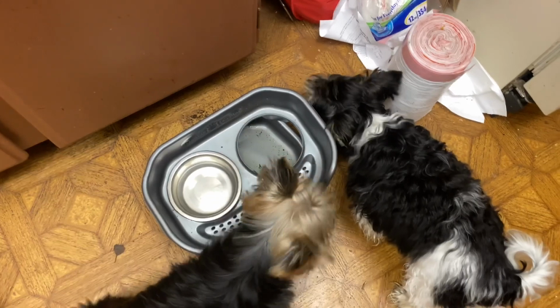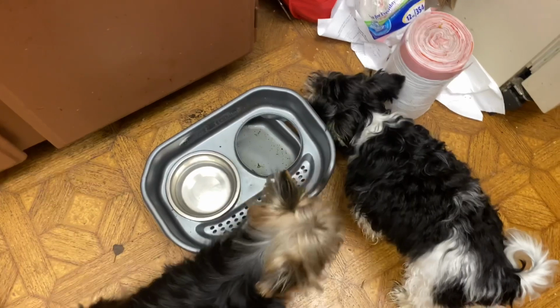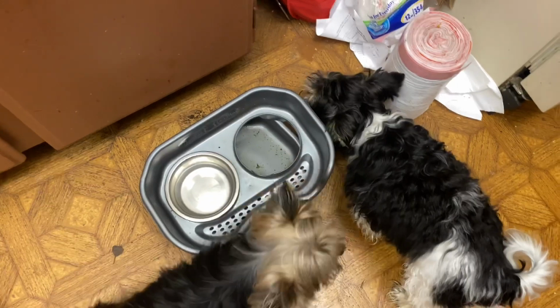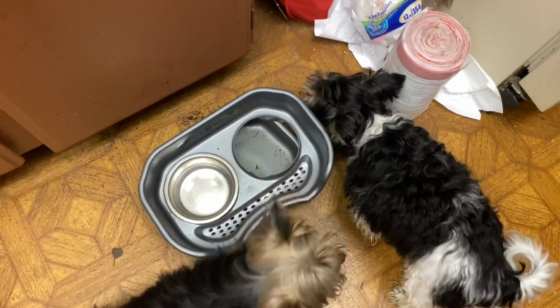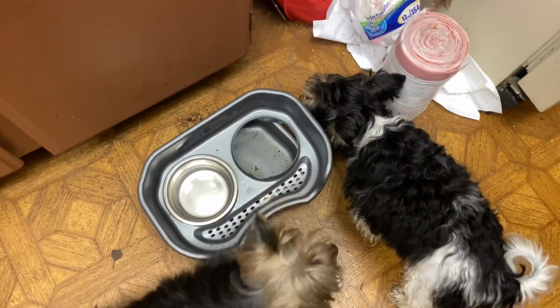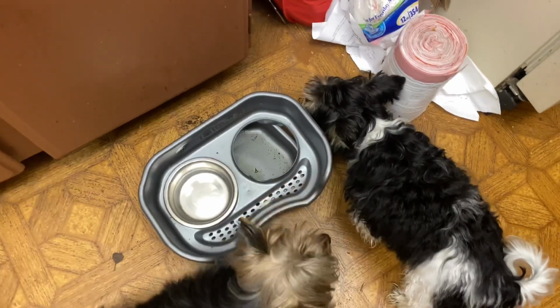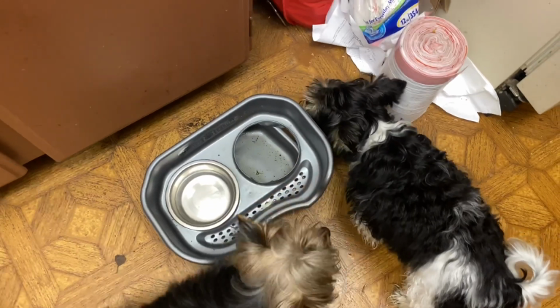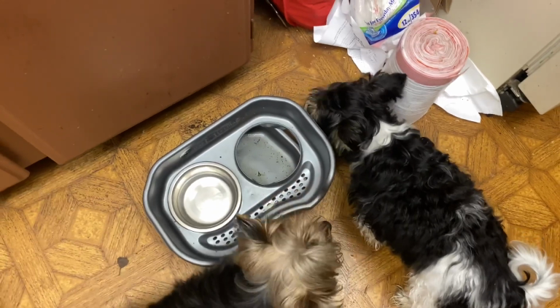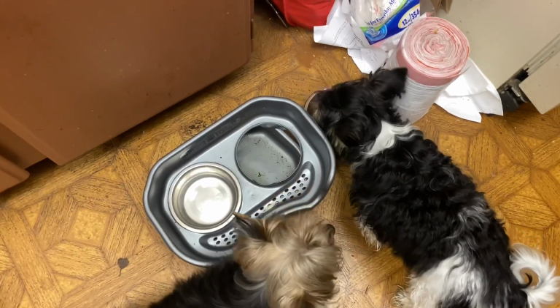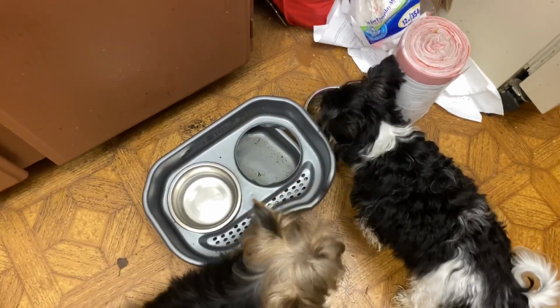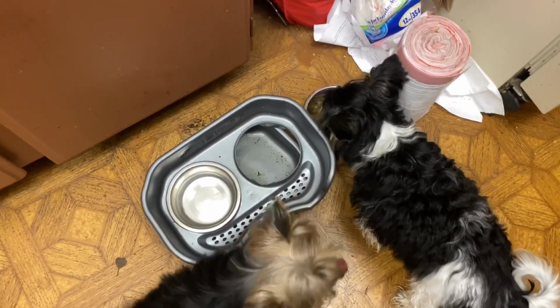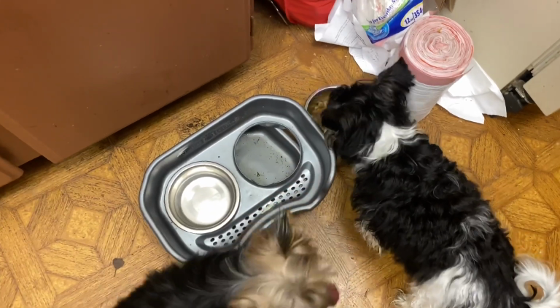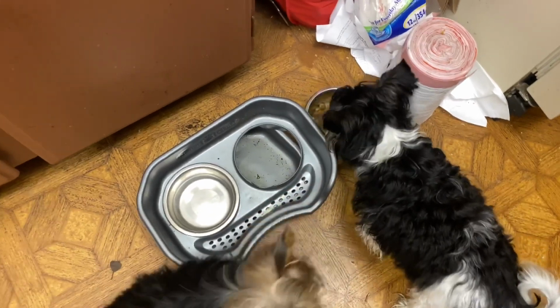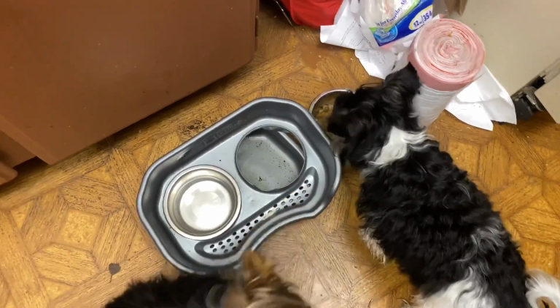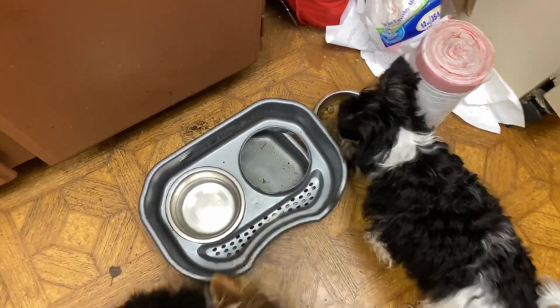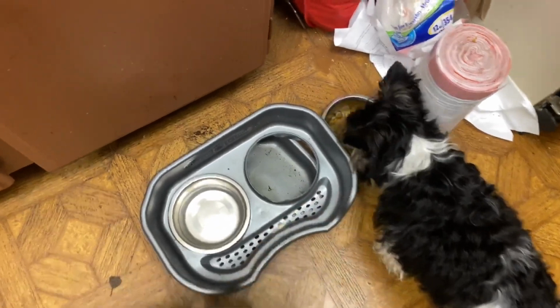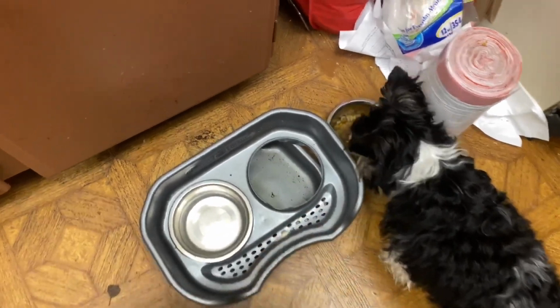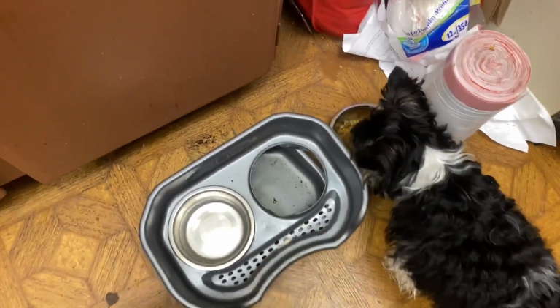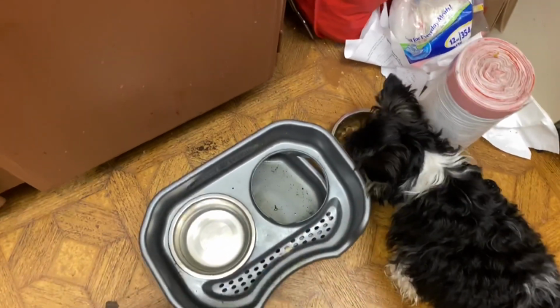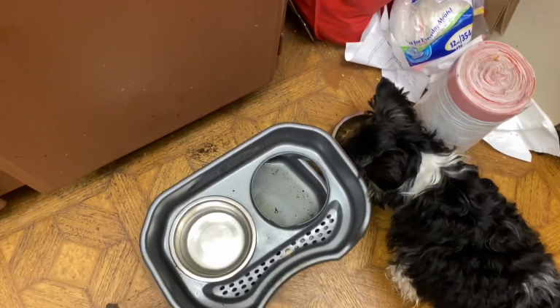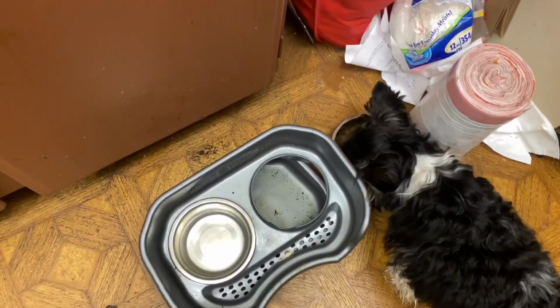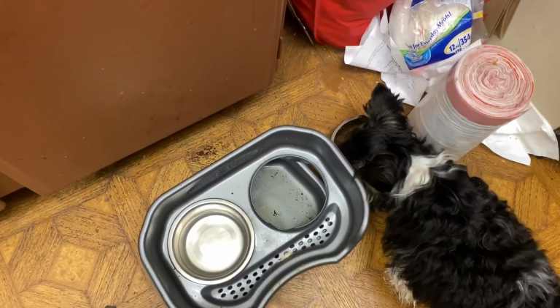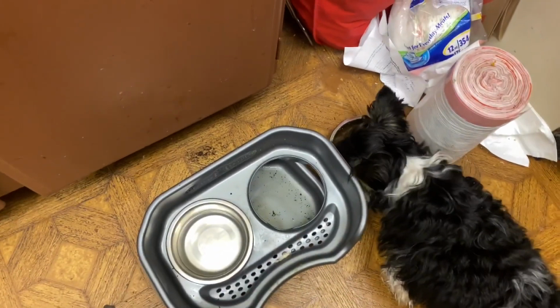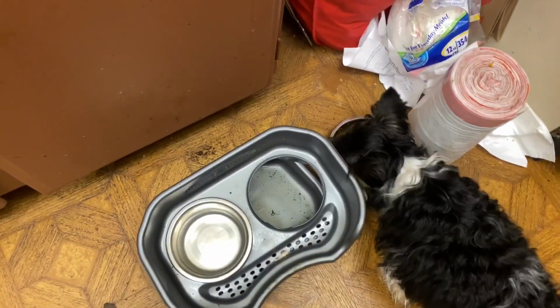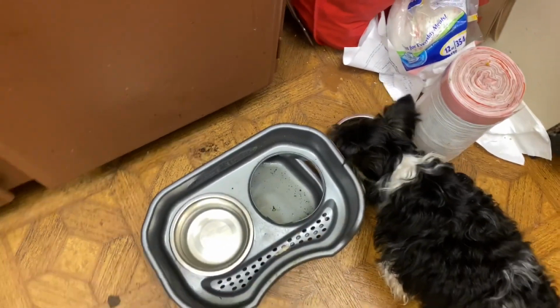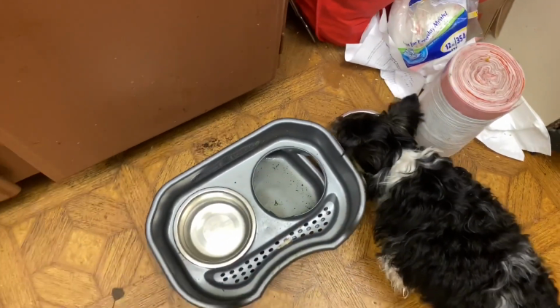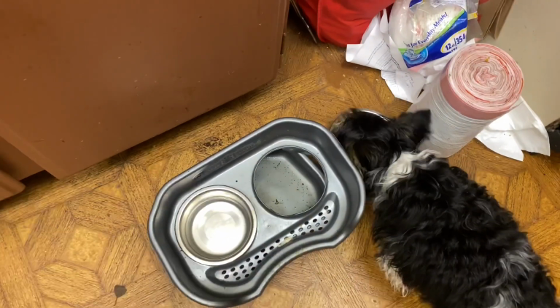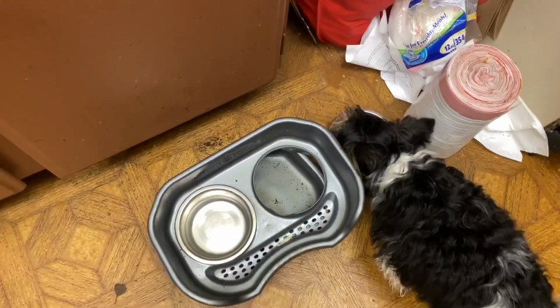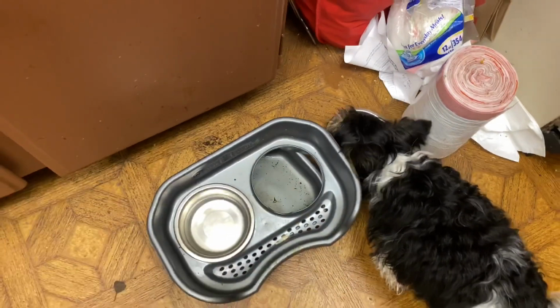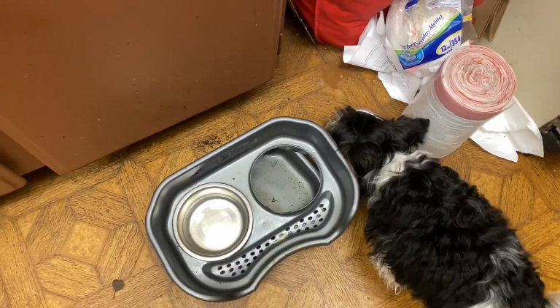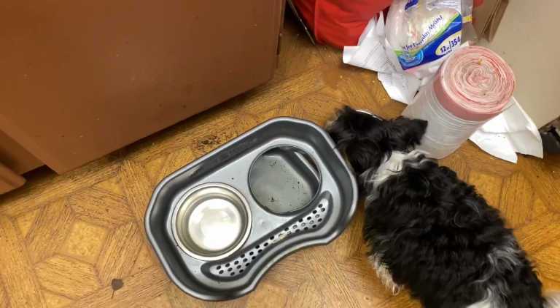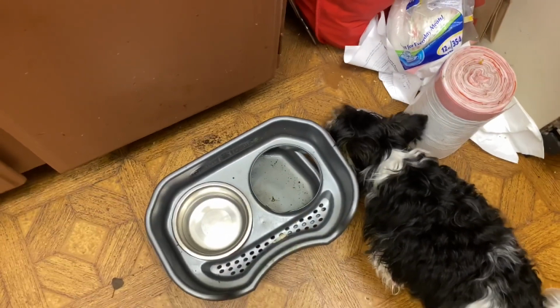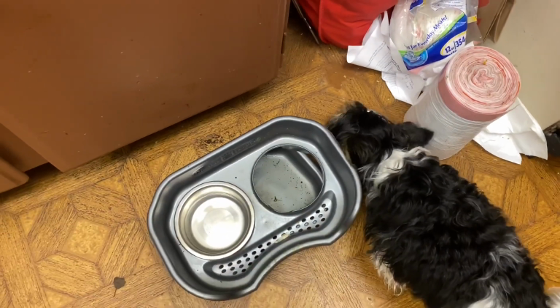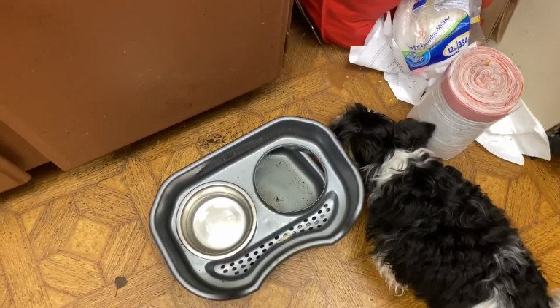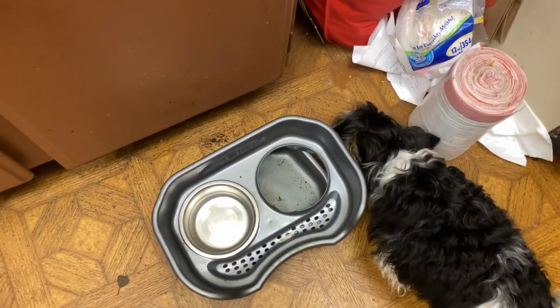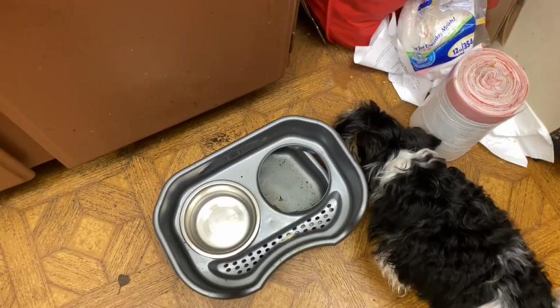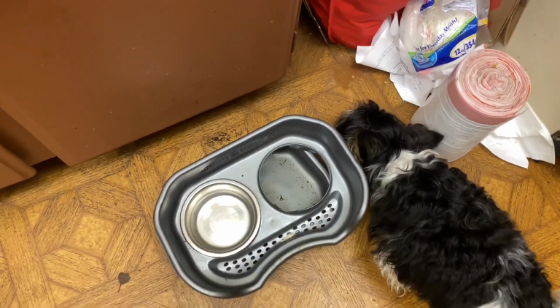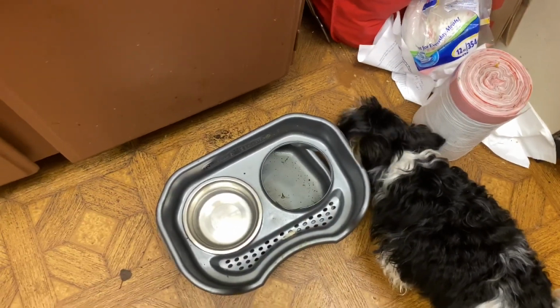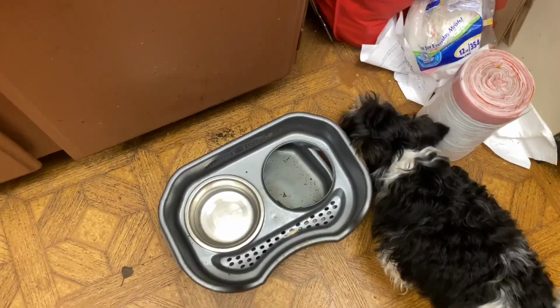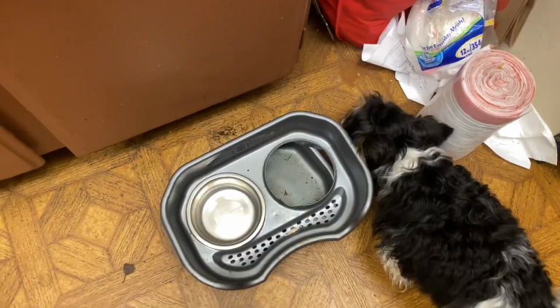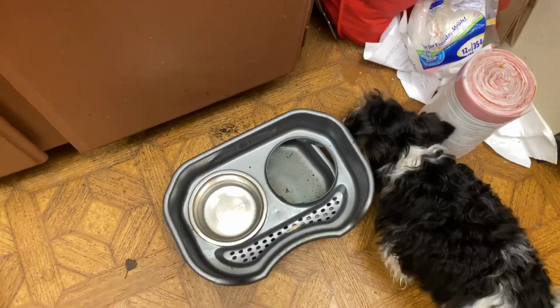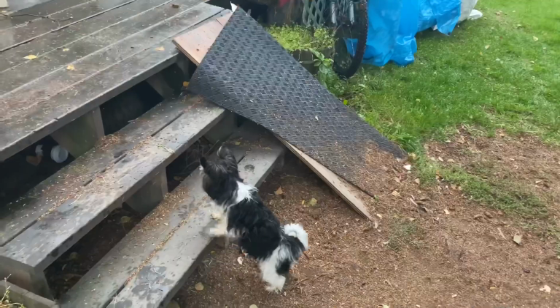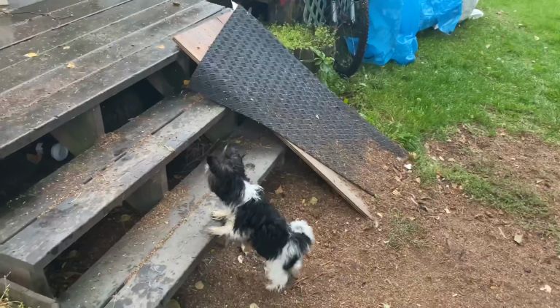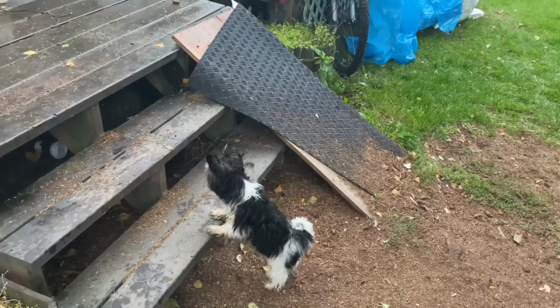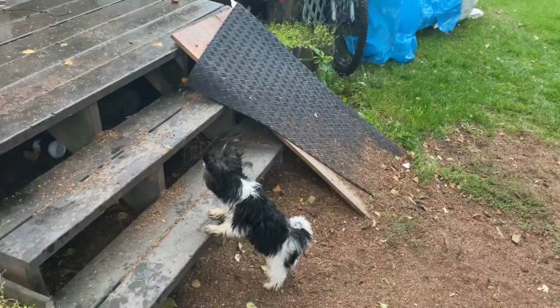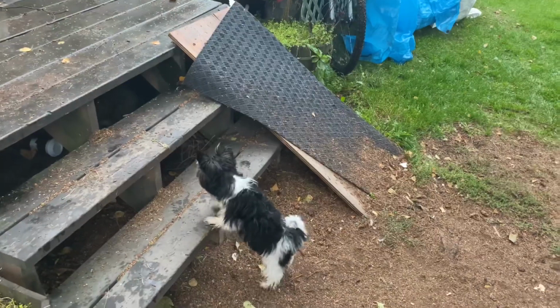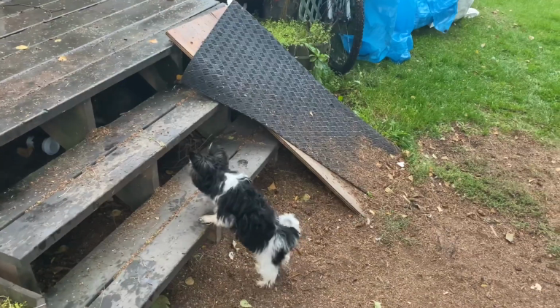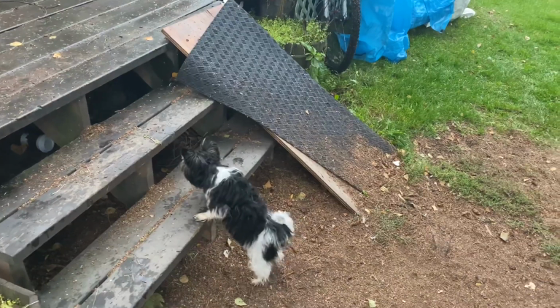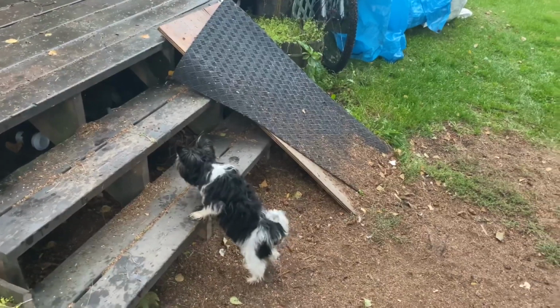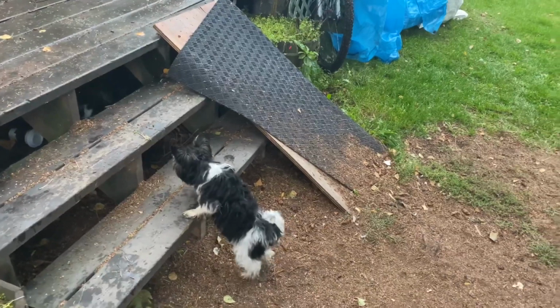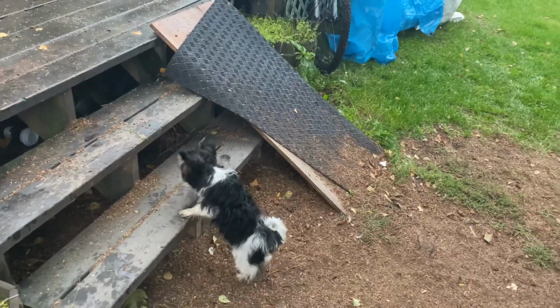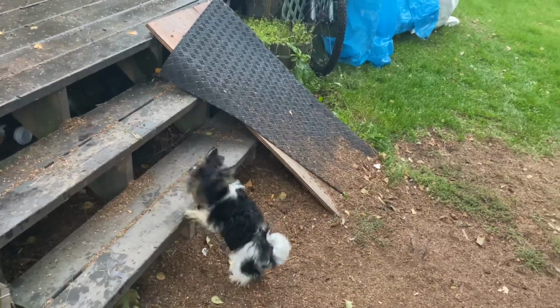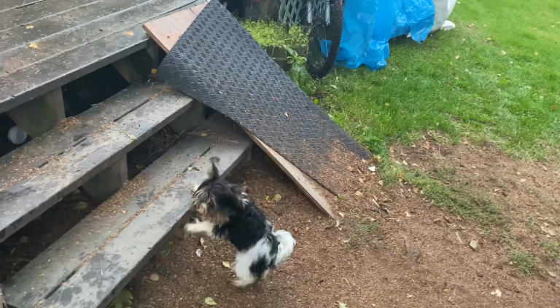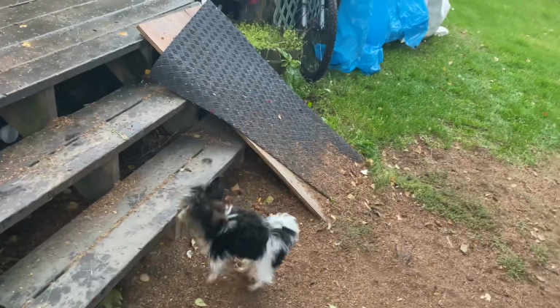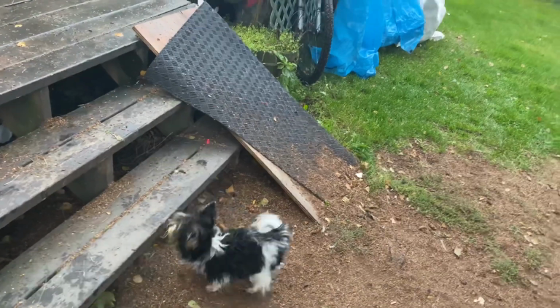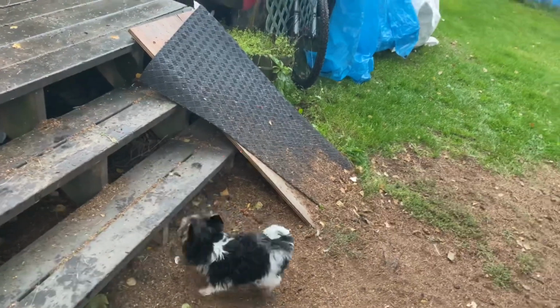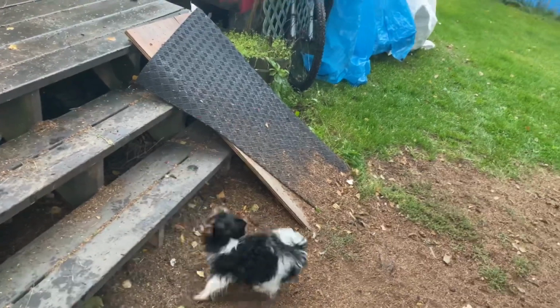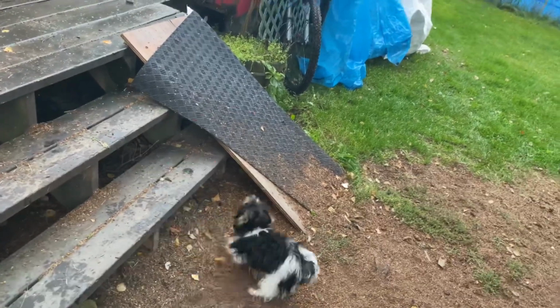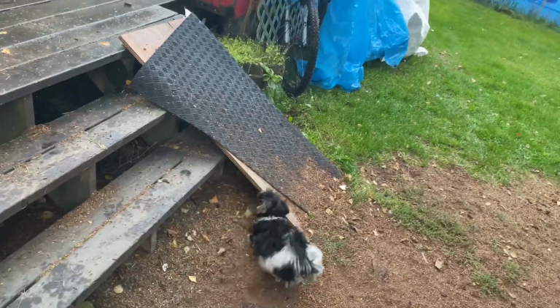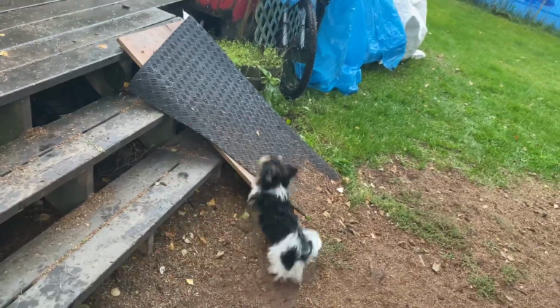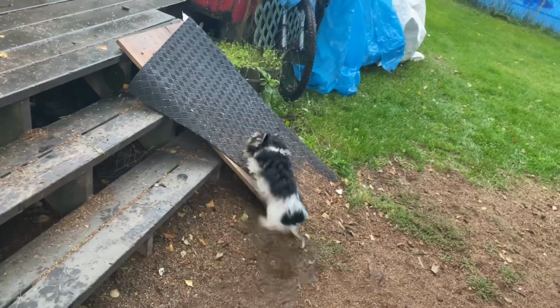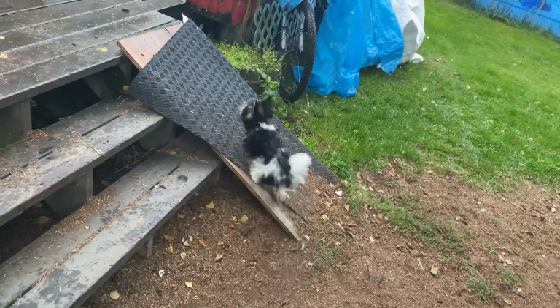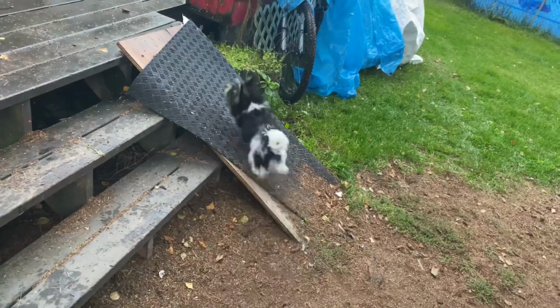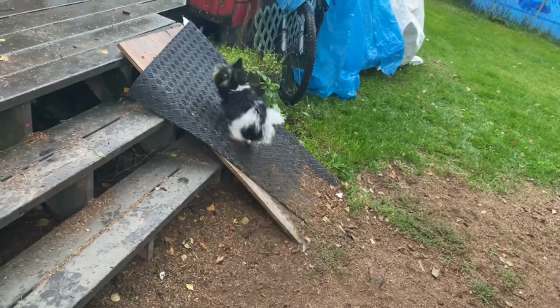Rather than put it in his pen, I just put it on the ground and he's gobbling it down. Cooper was acting weird today.